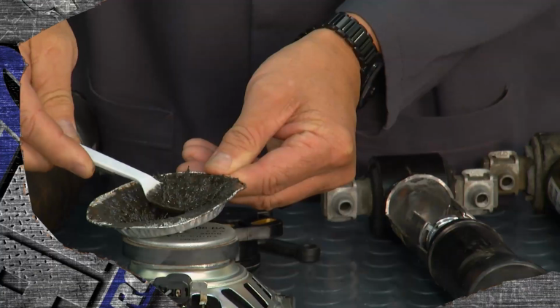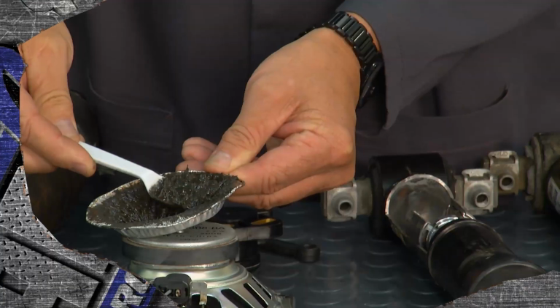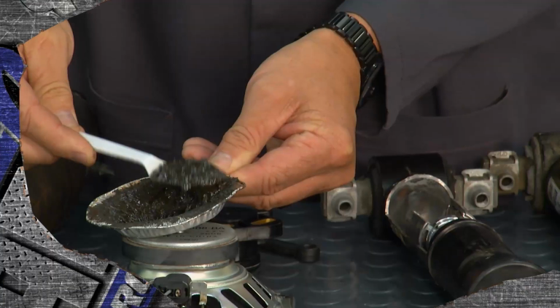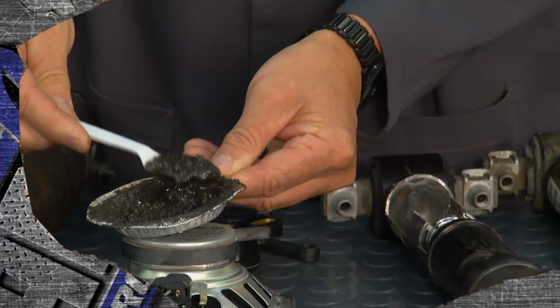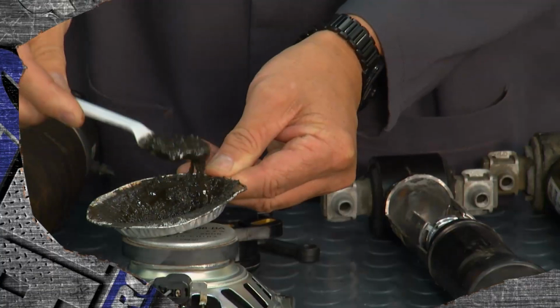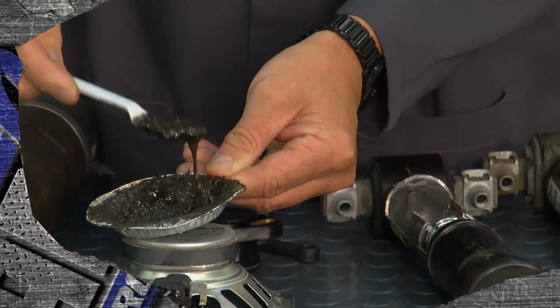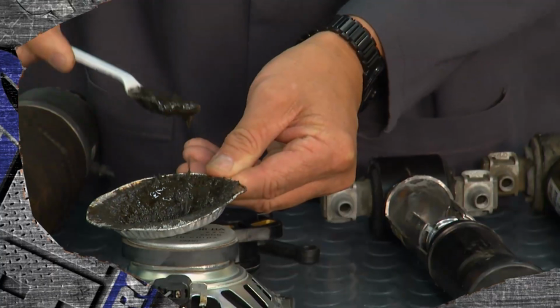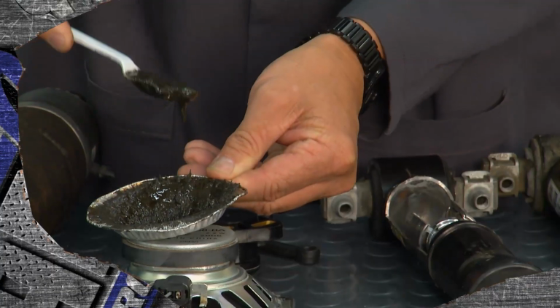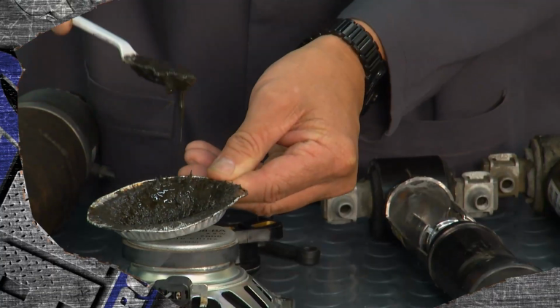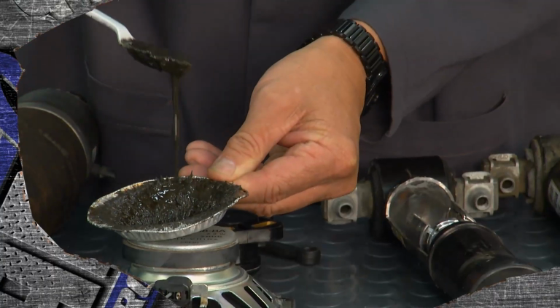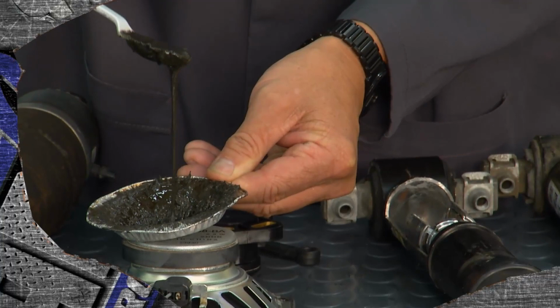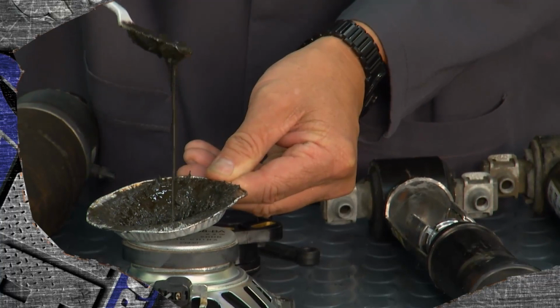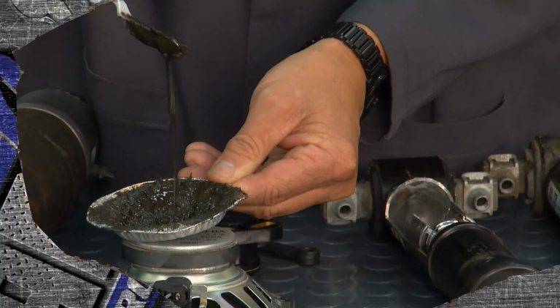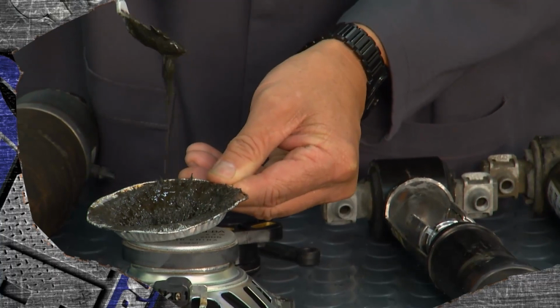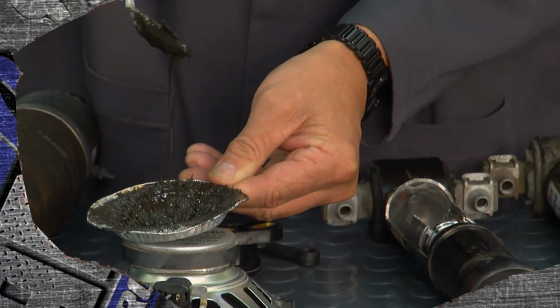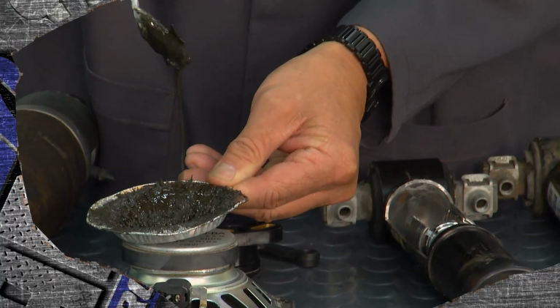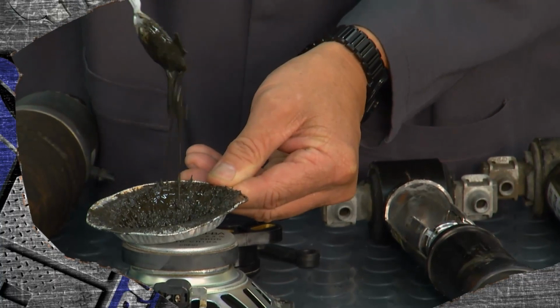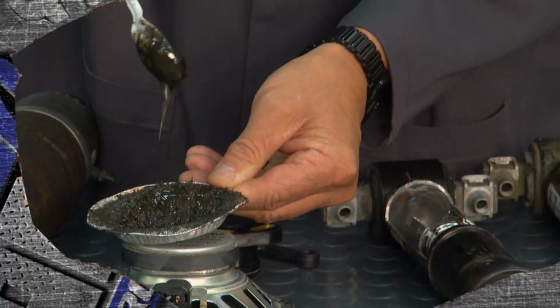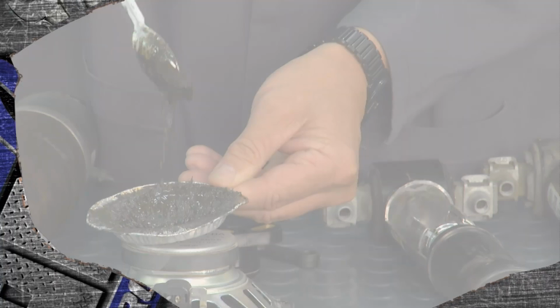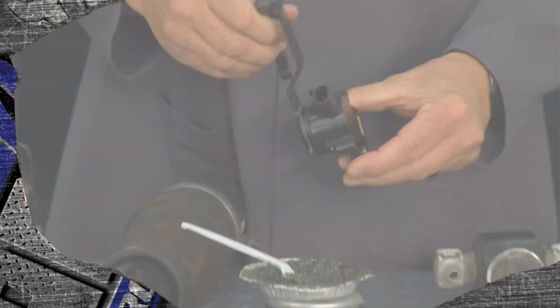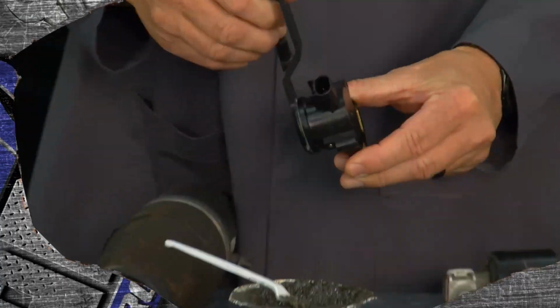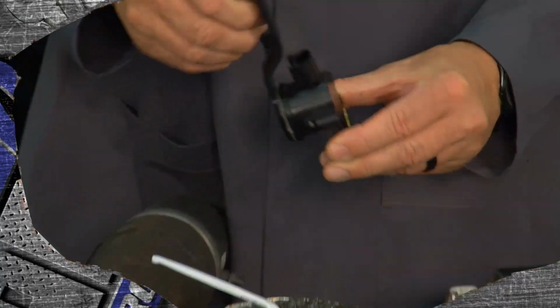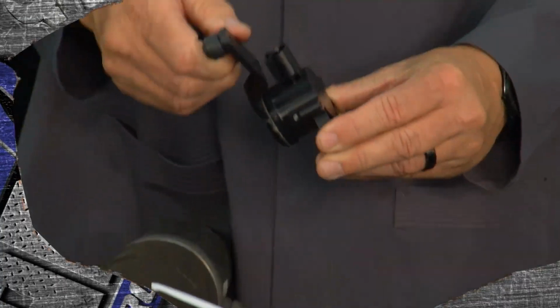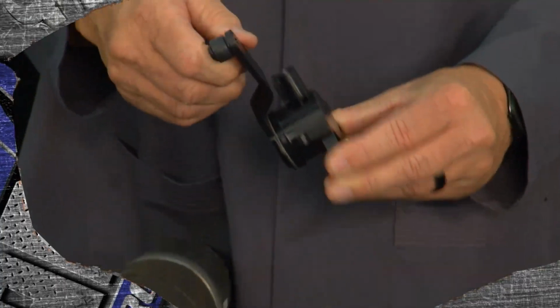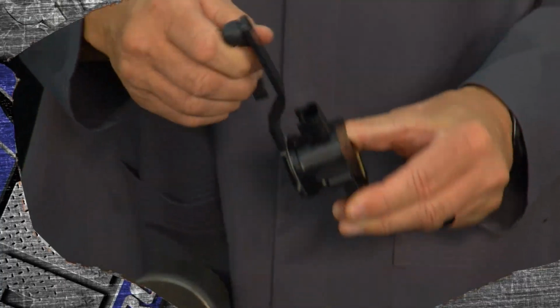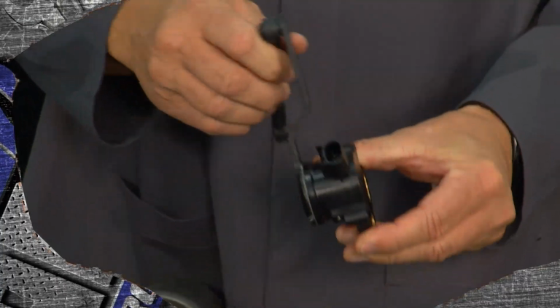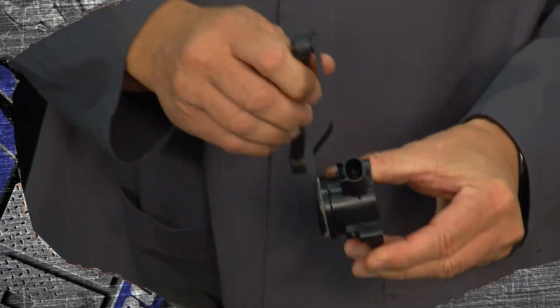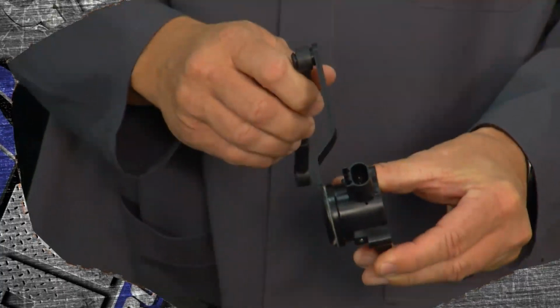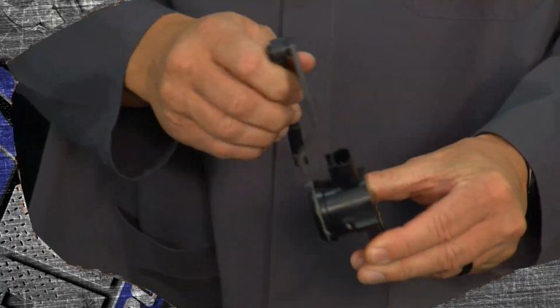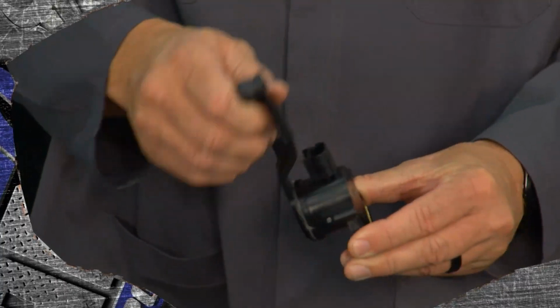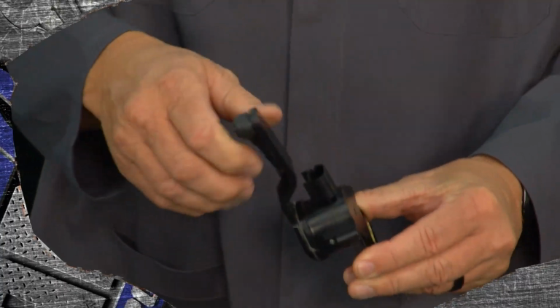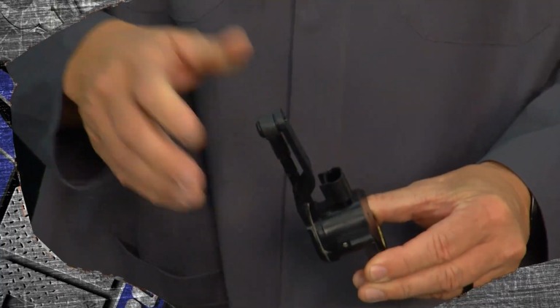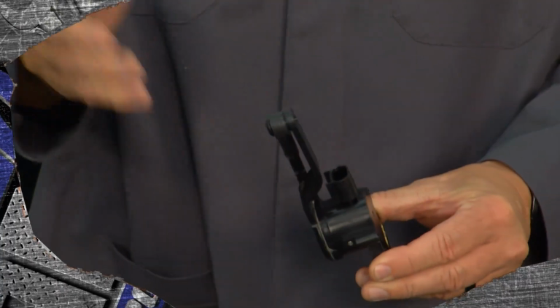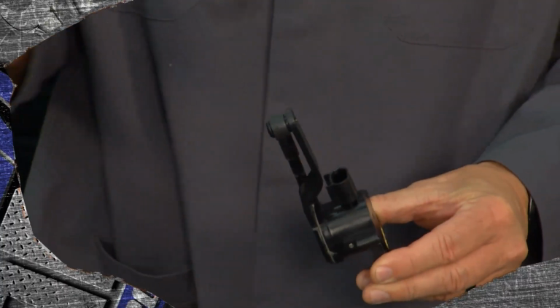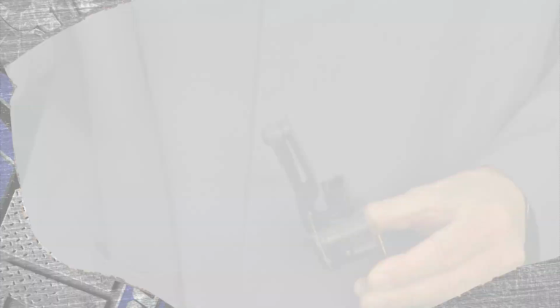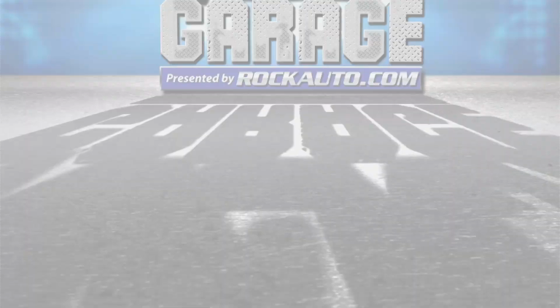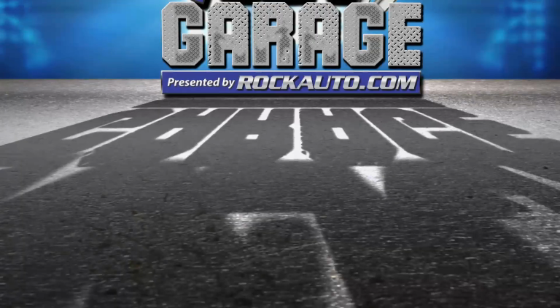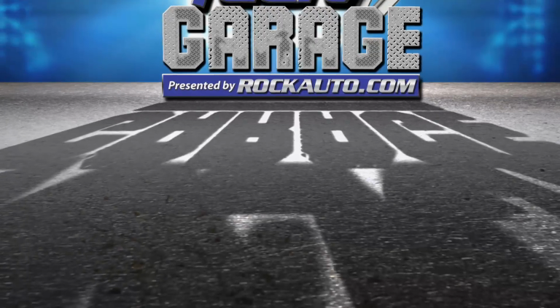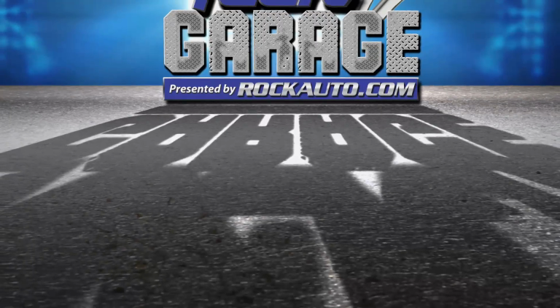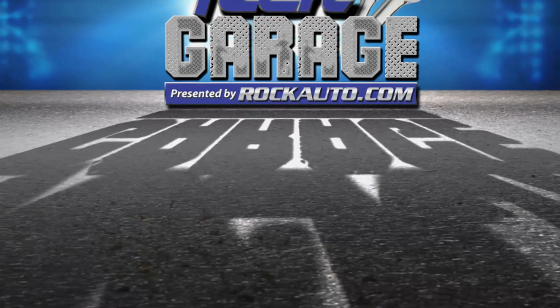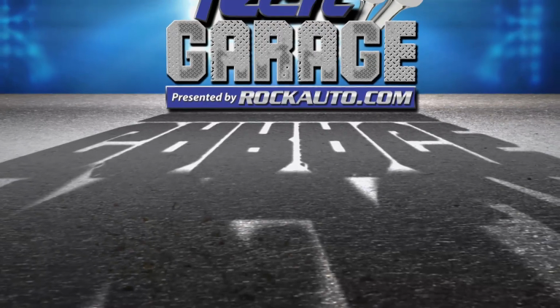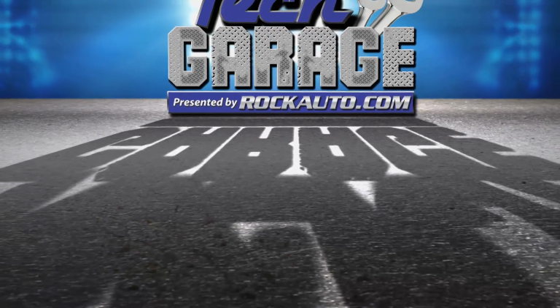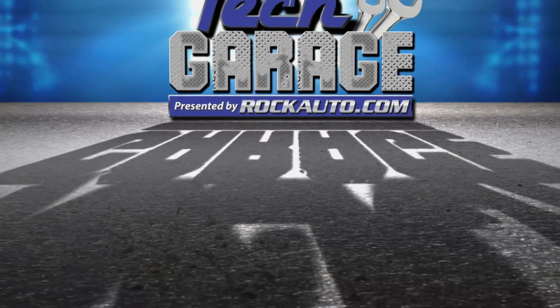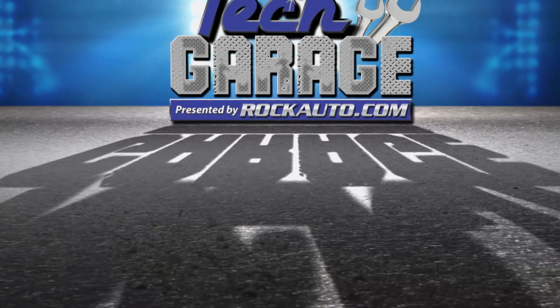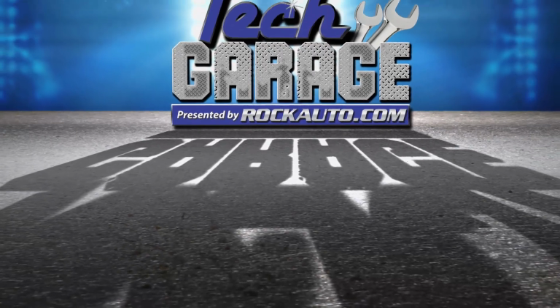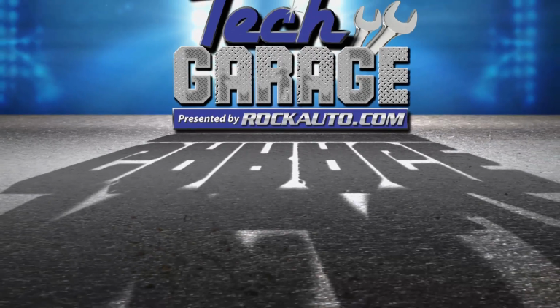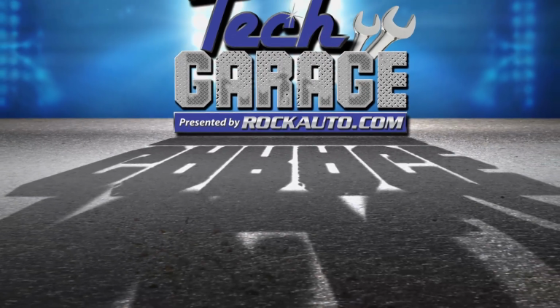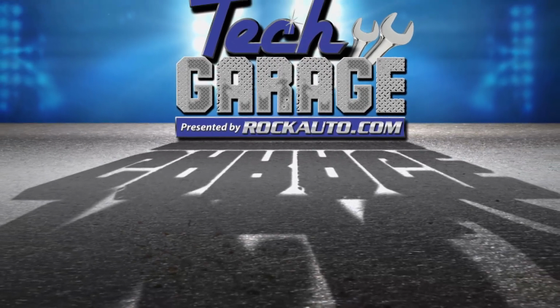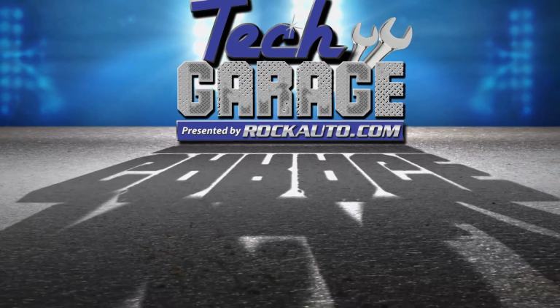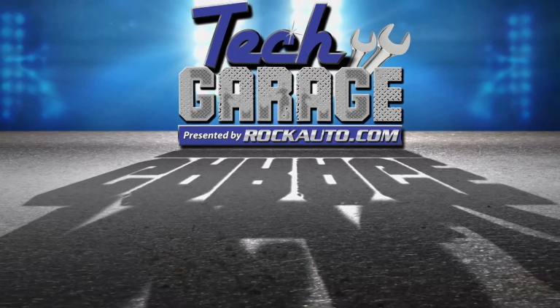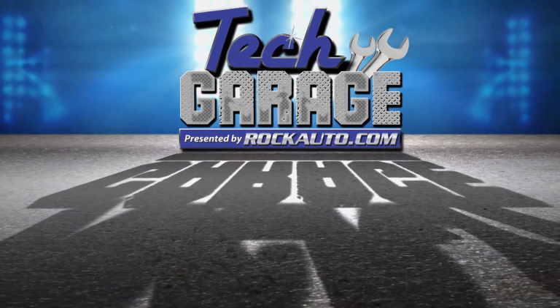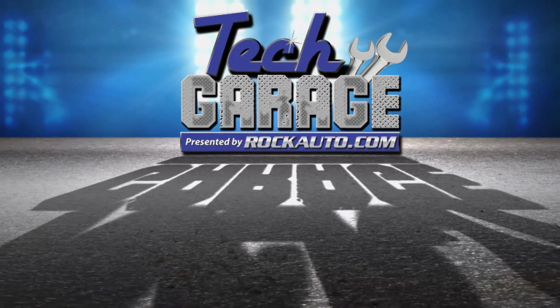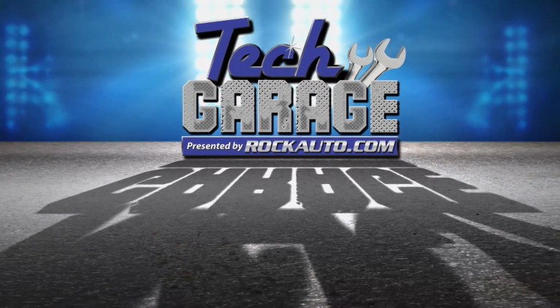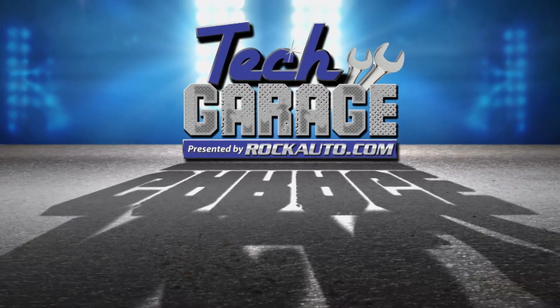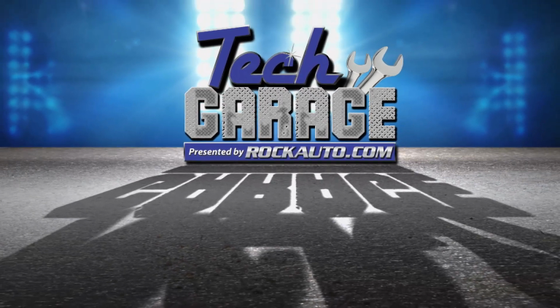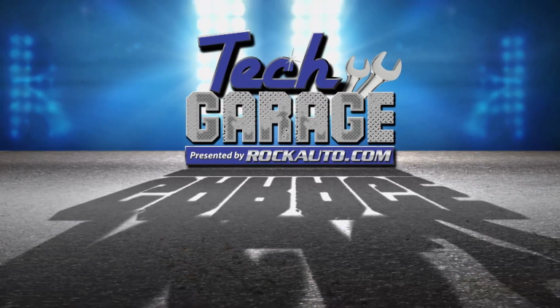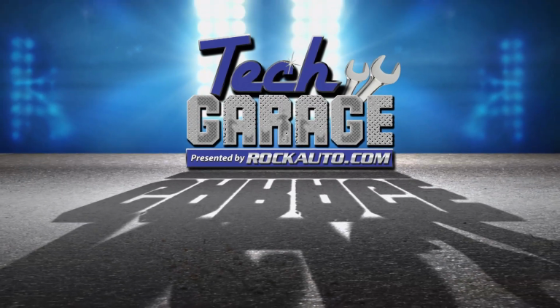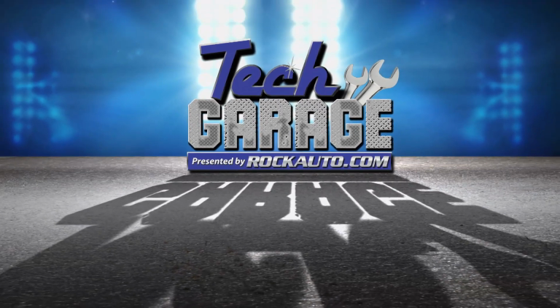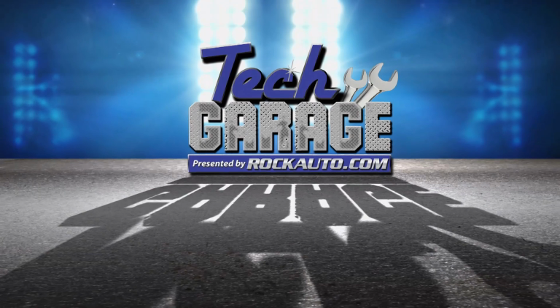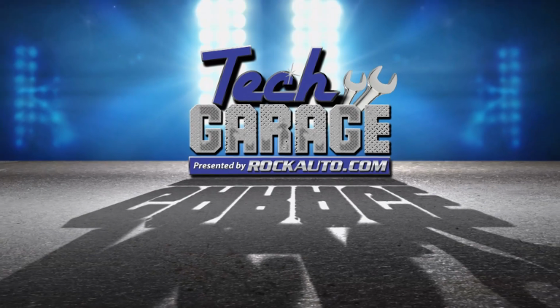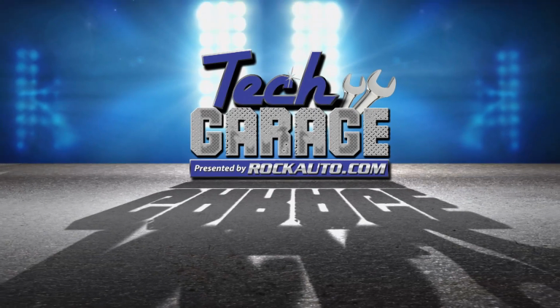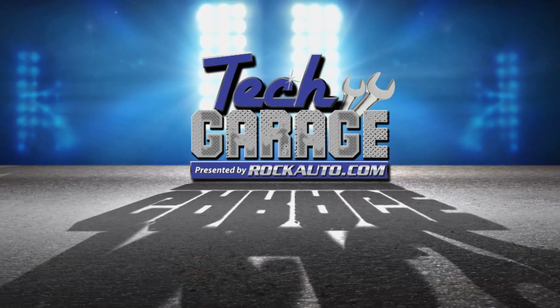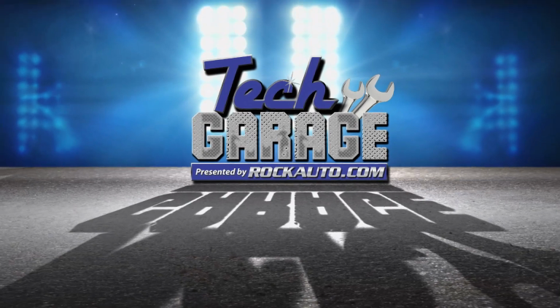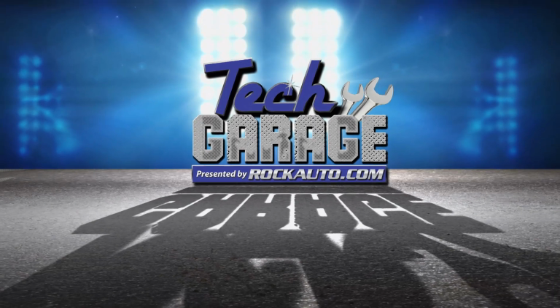When we return, John Gardner is going to be doing a garage ed segment talking suspension. That's when Tech Garage, presented by rockauto.com, returns.